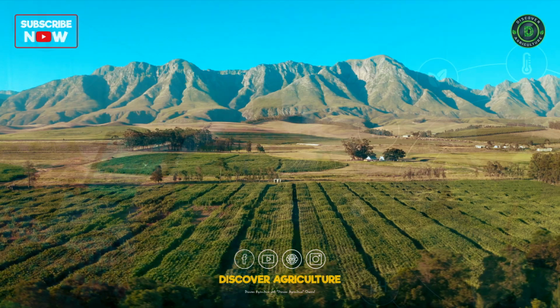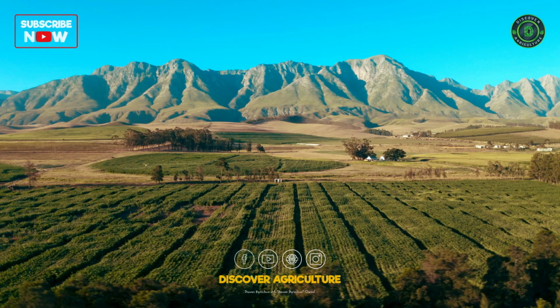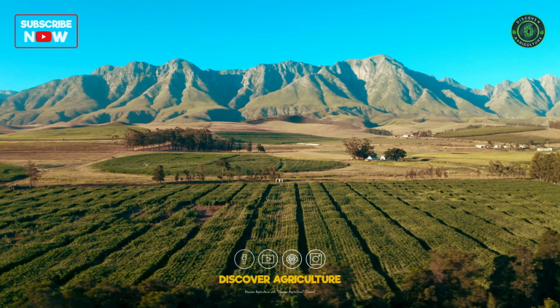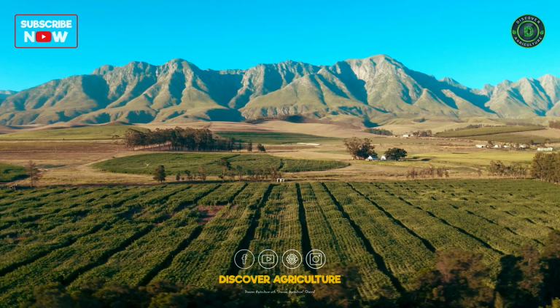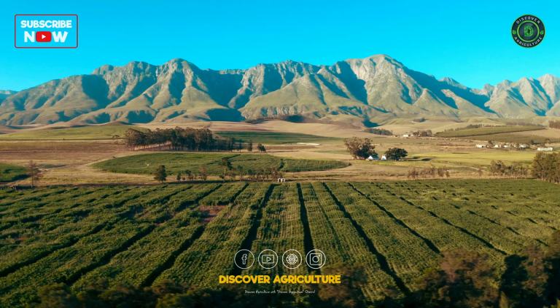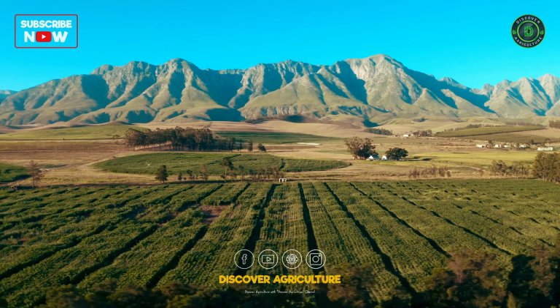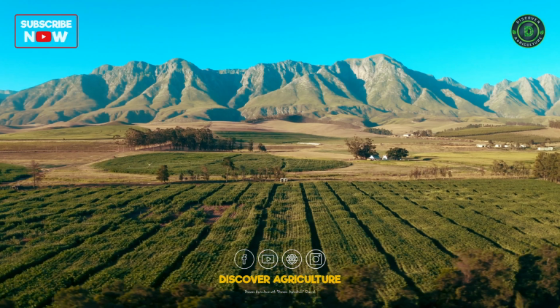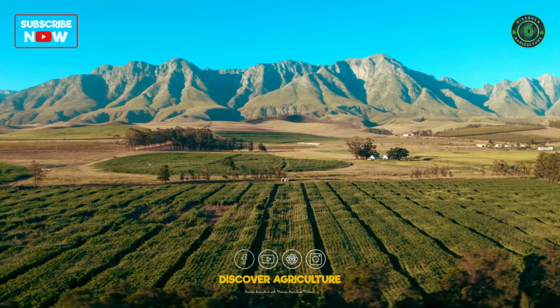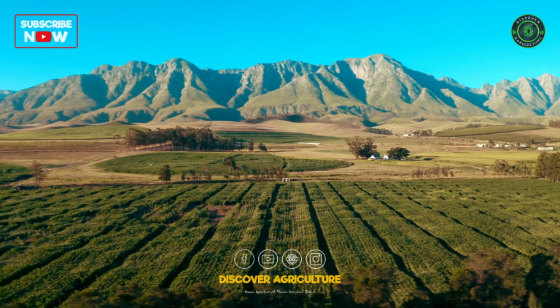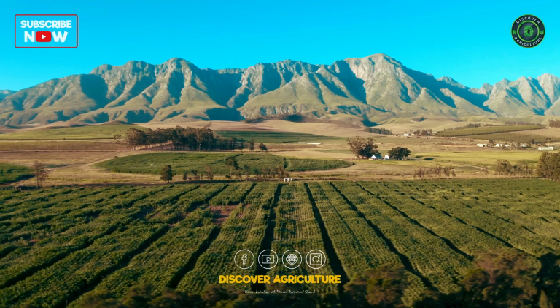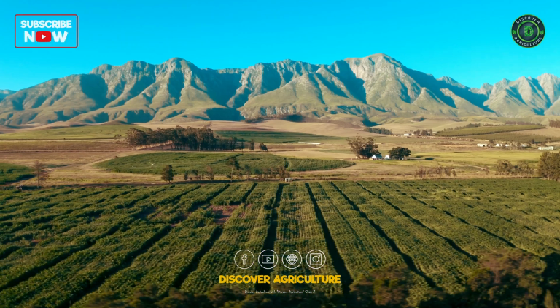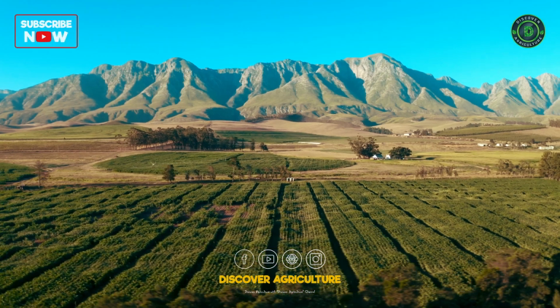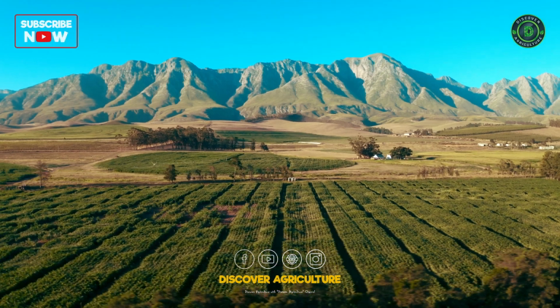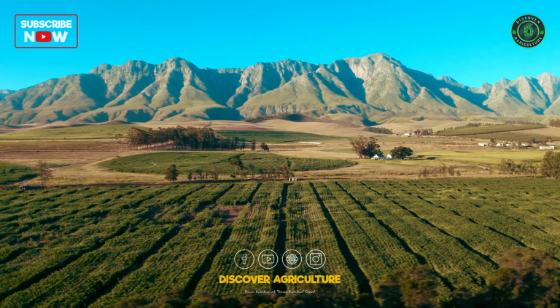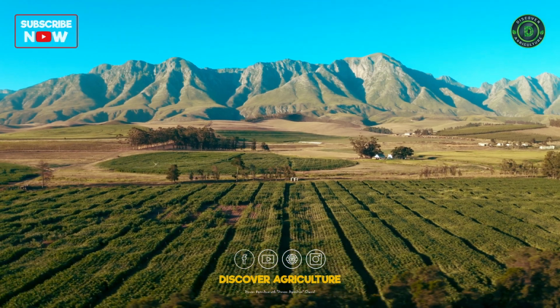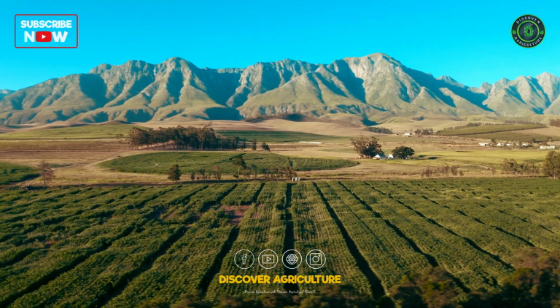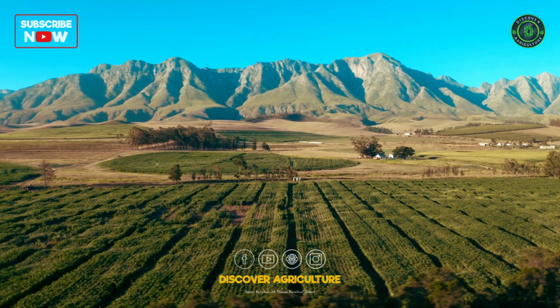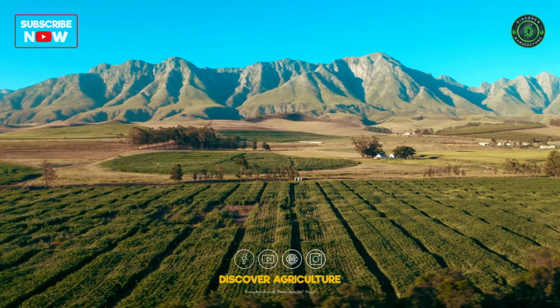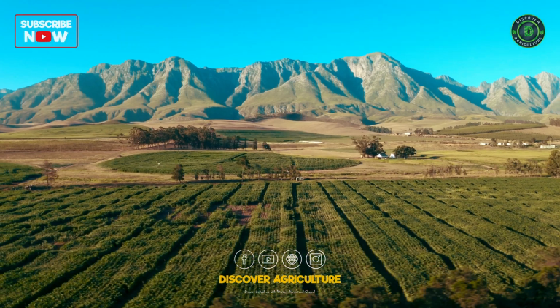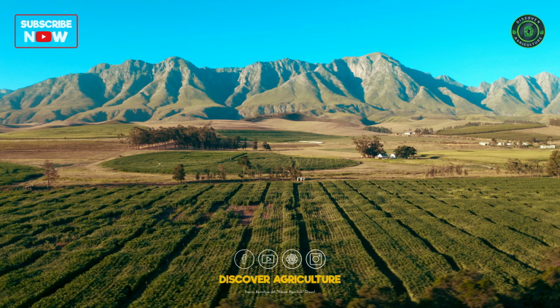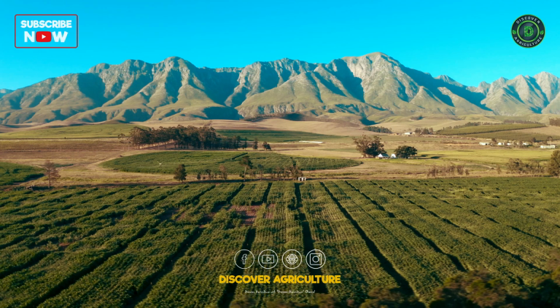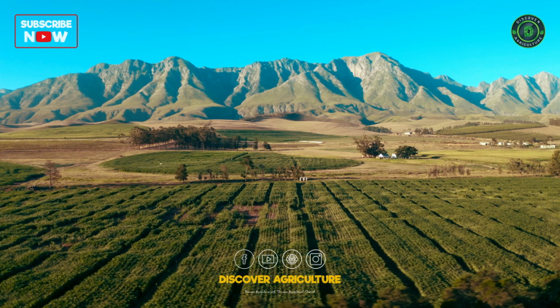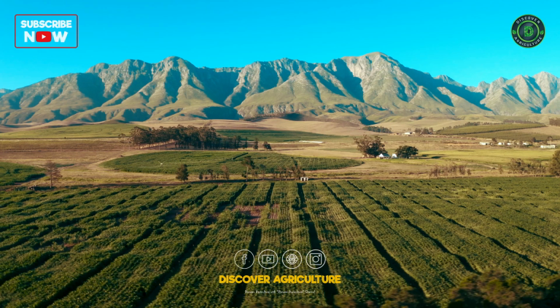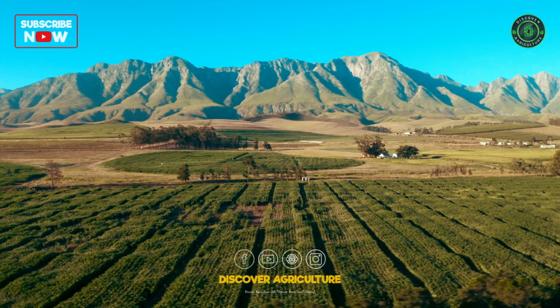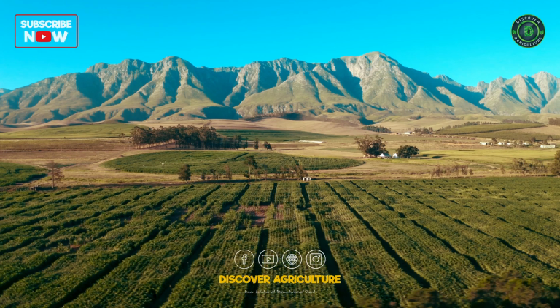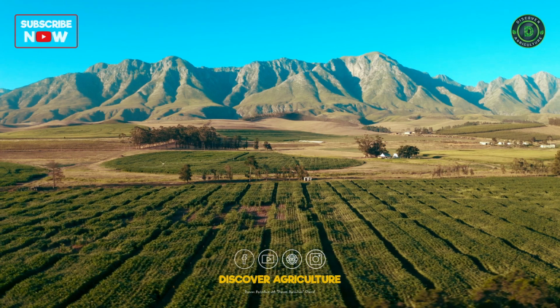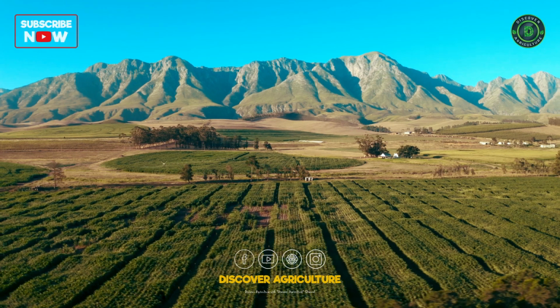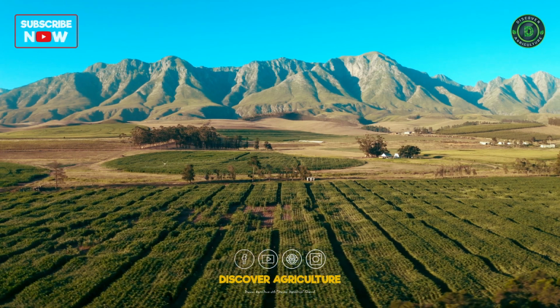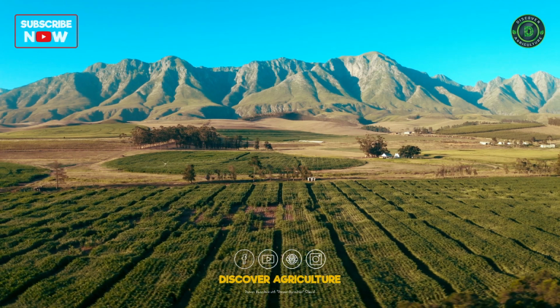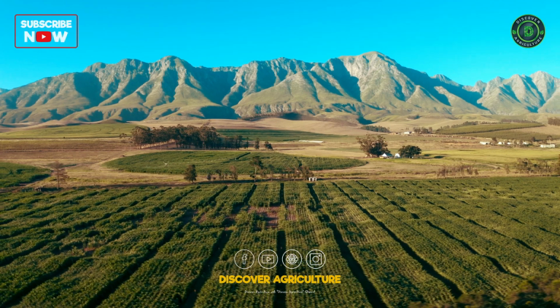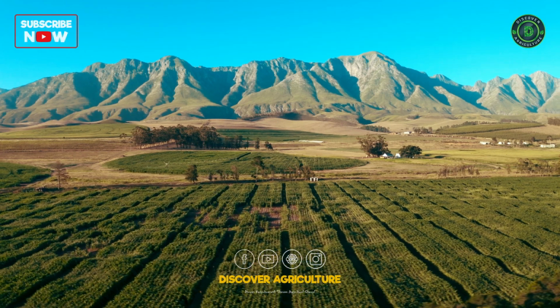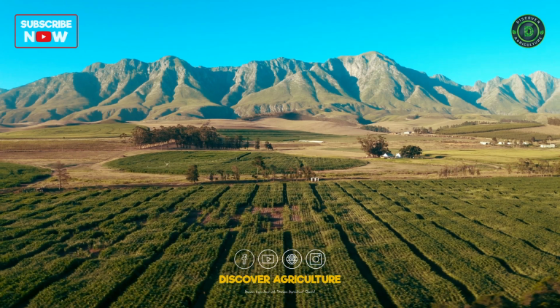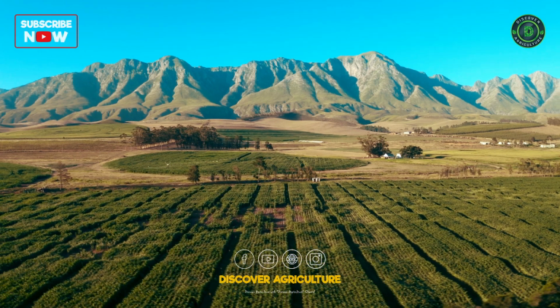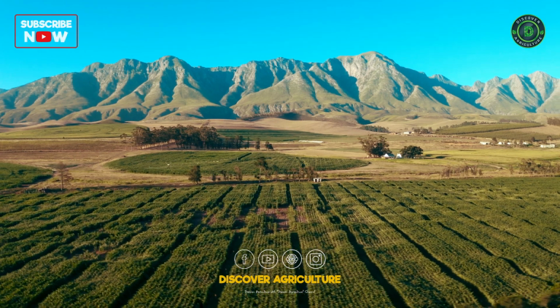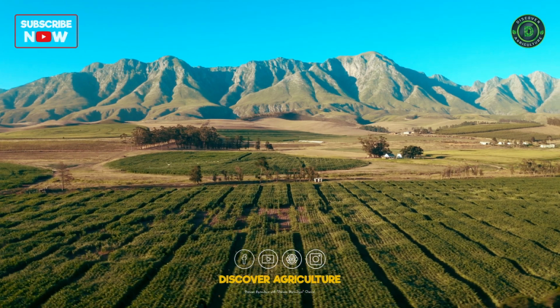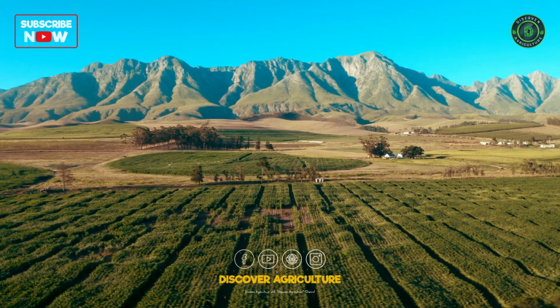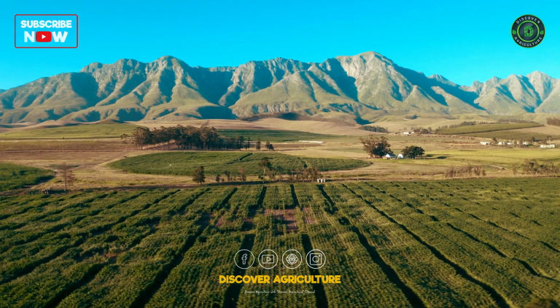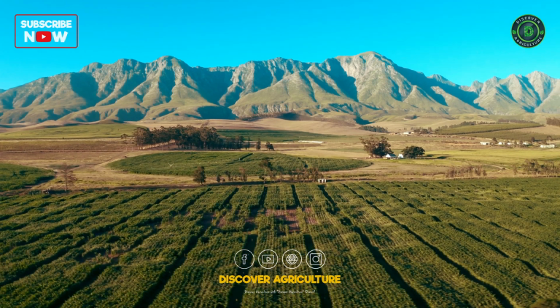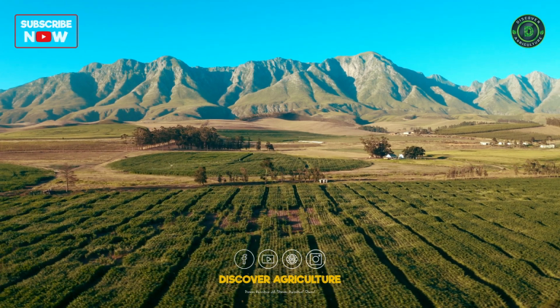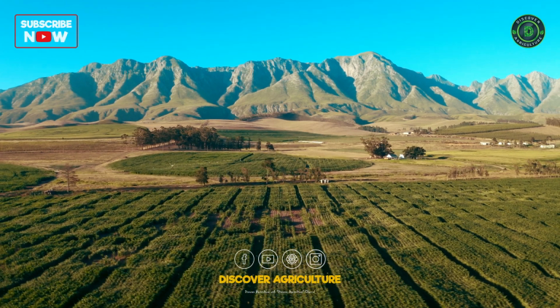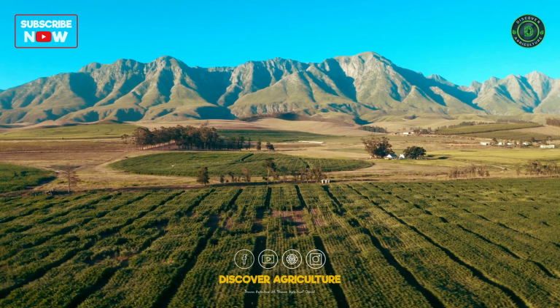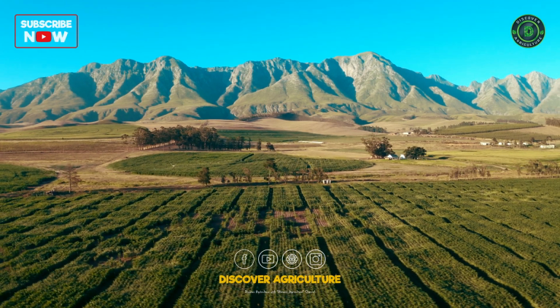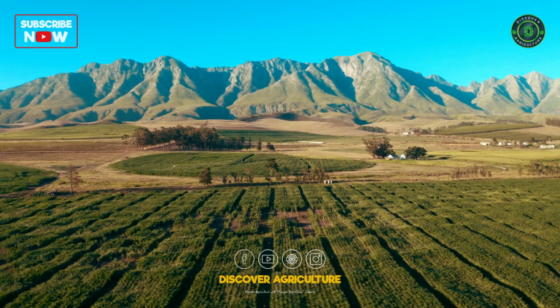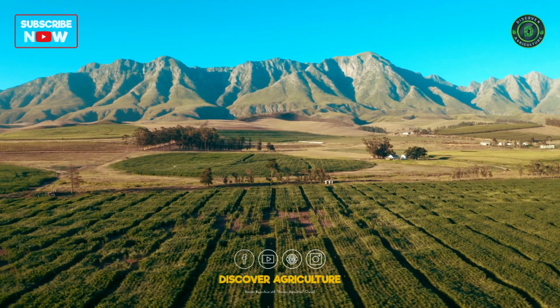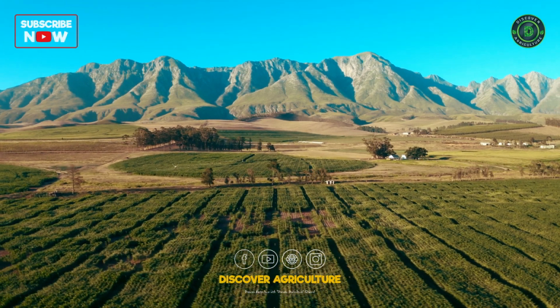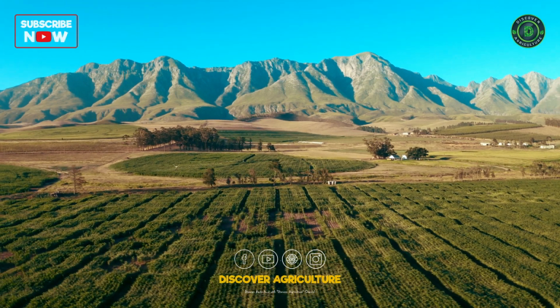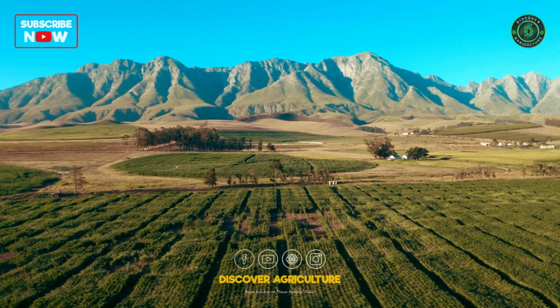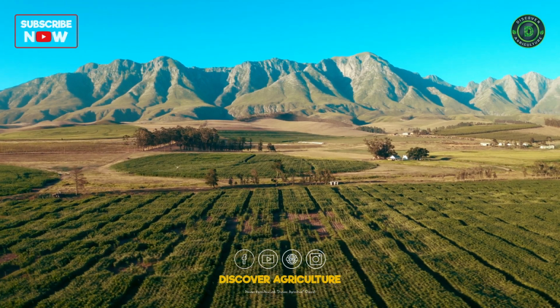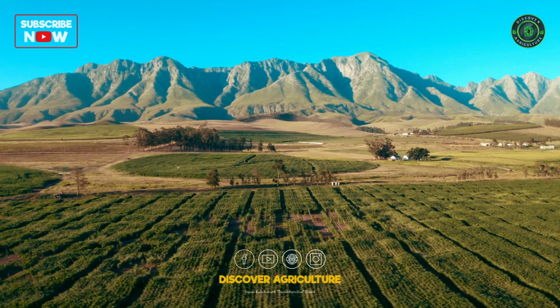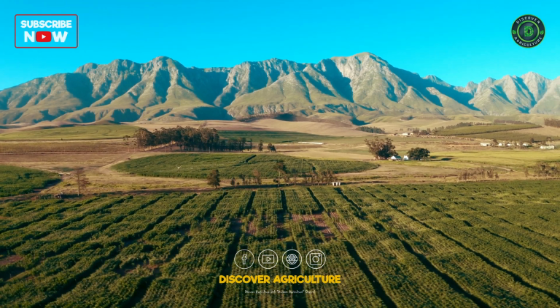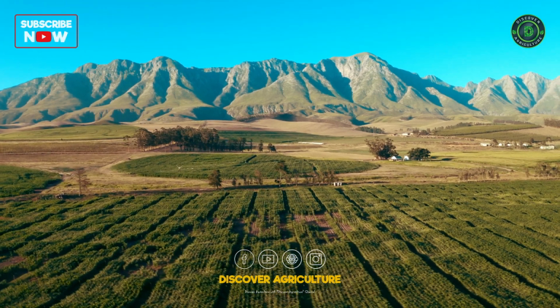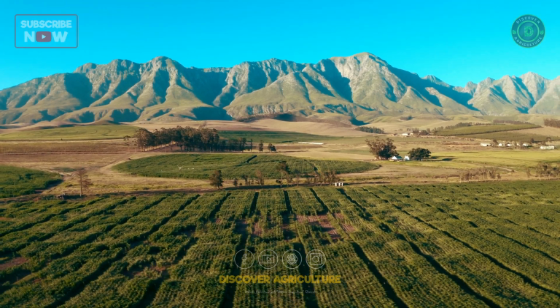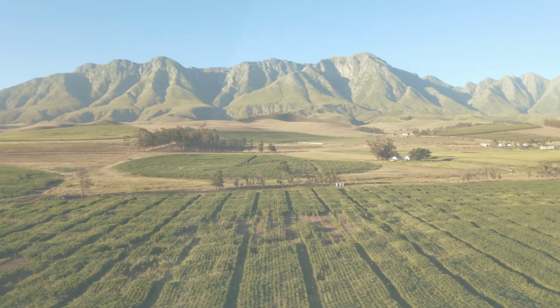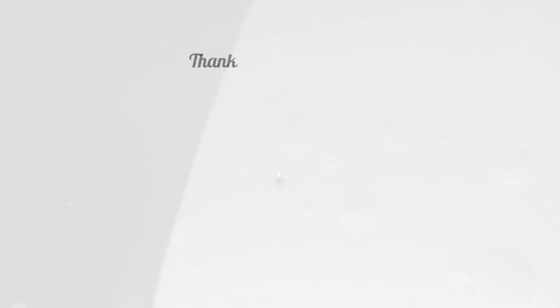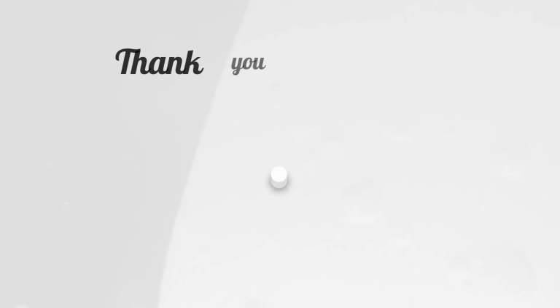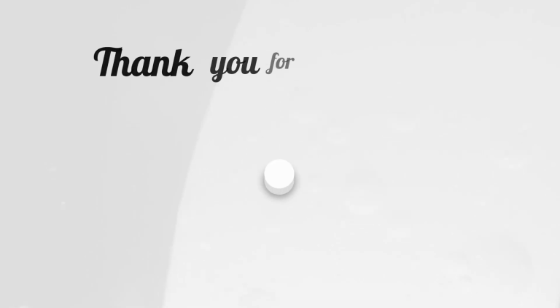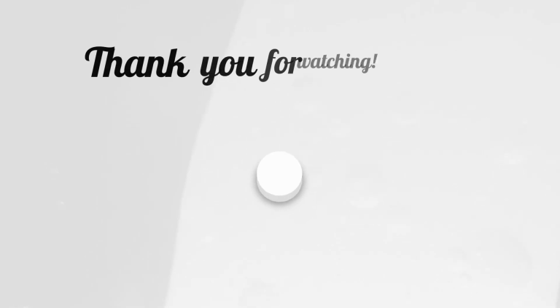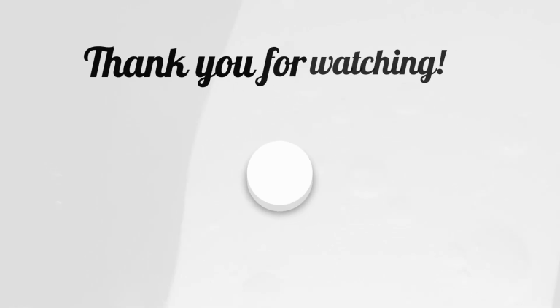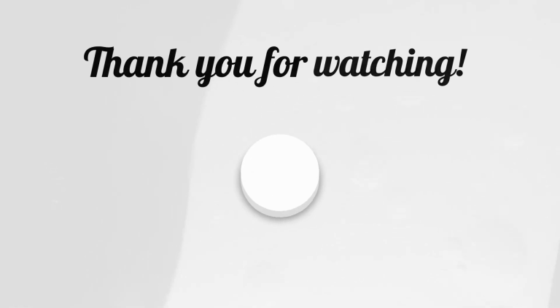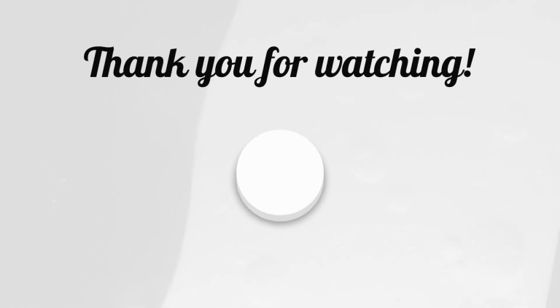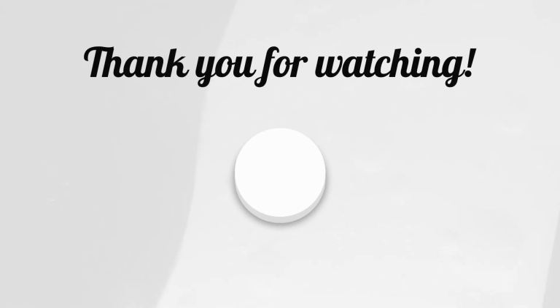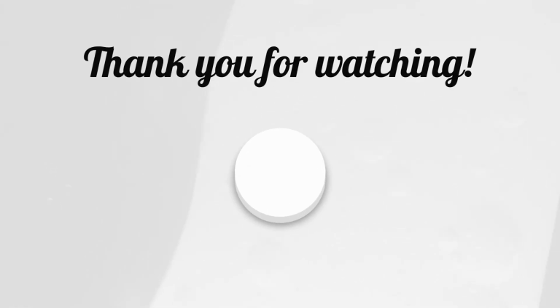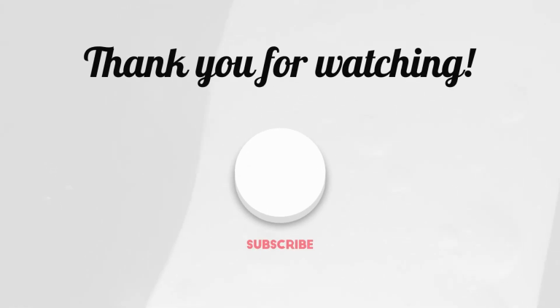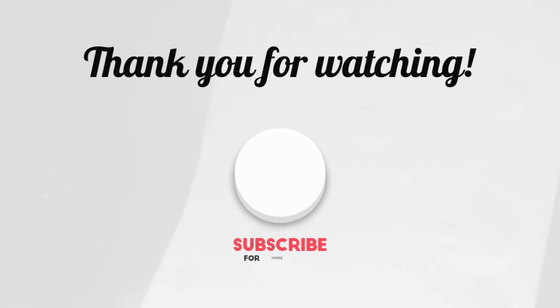We hope this video has been informative and helpful in your journey towards successful farming. Thank you for watching.